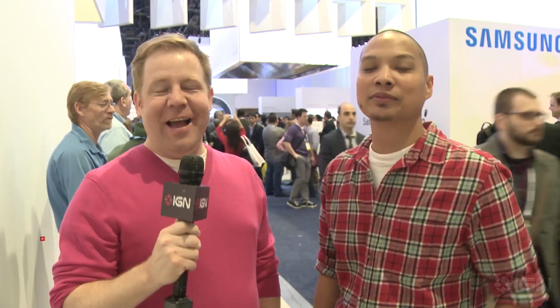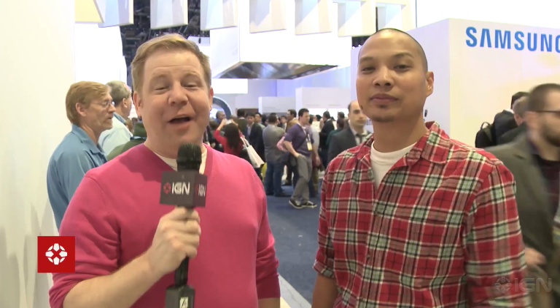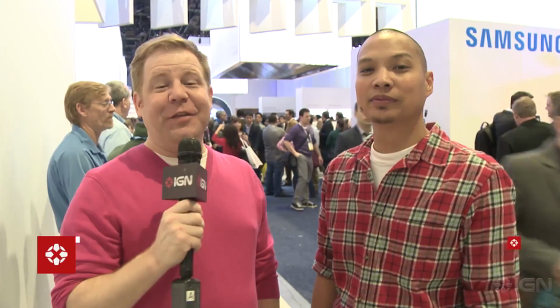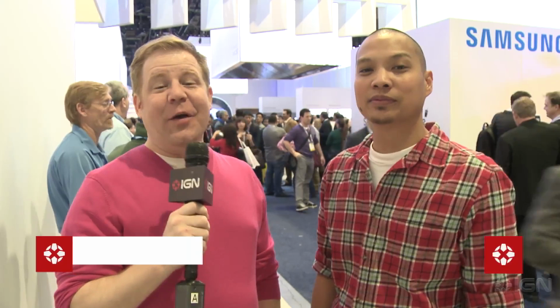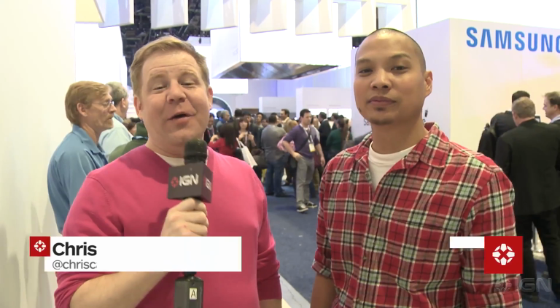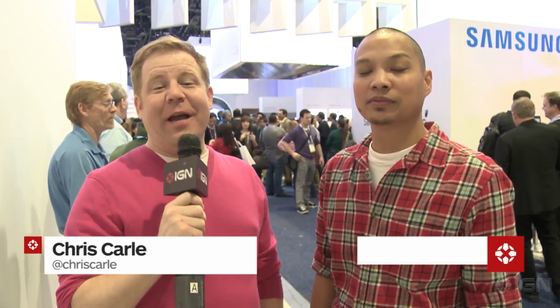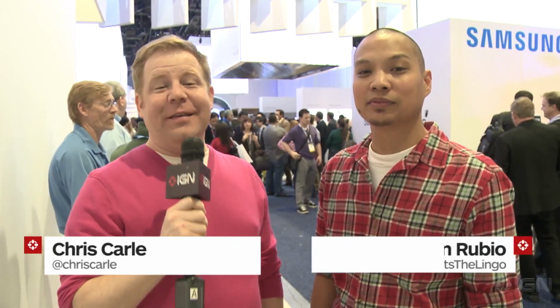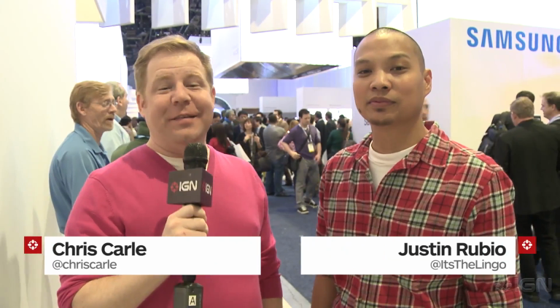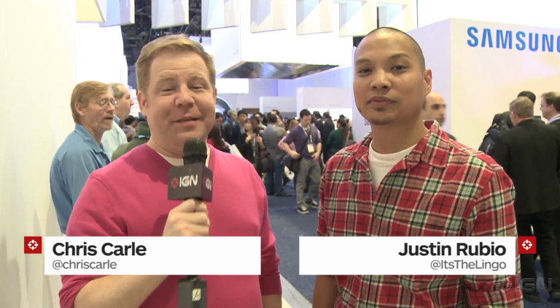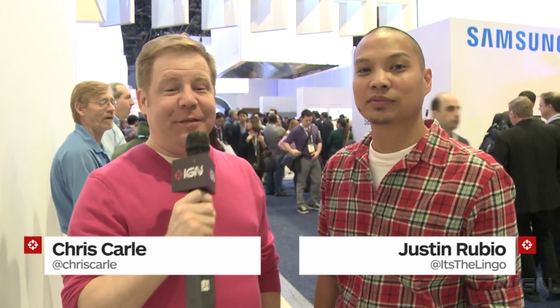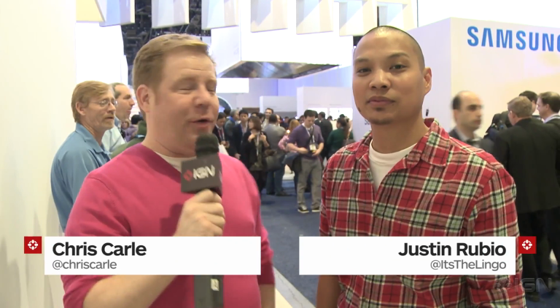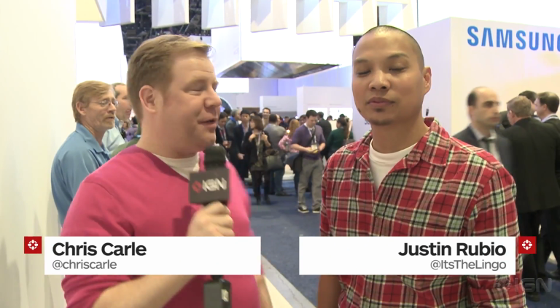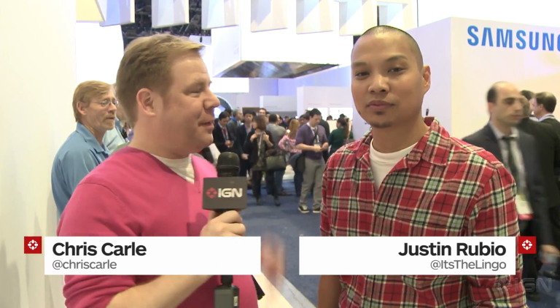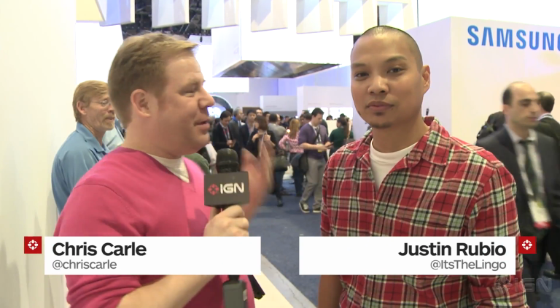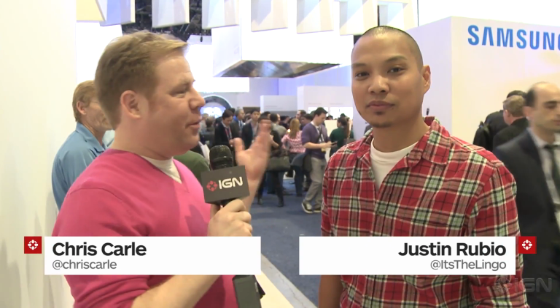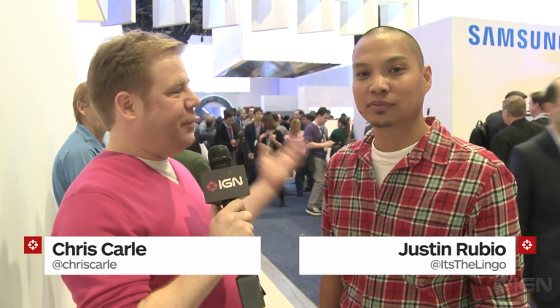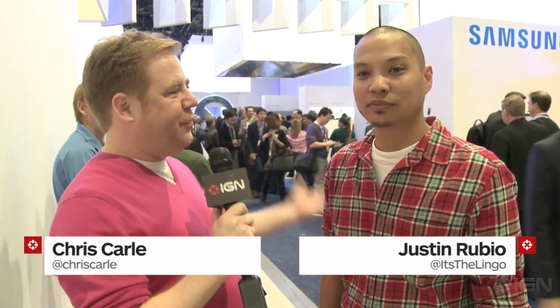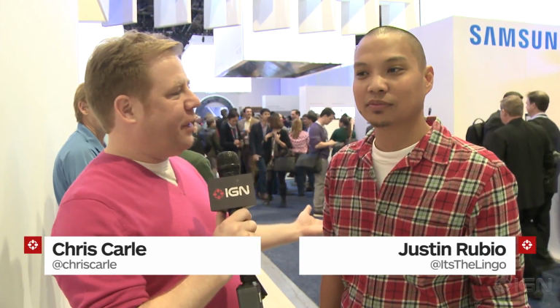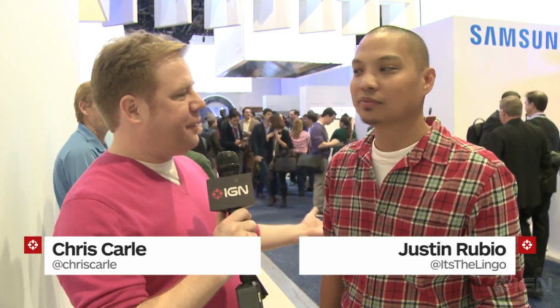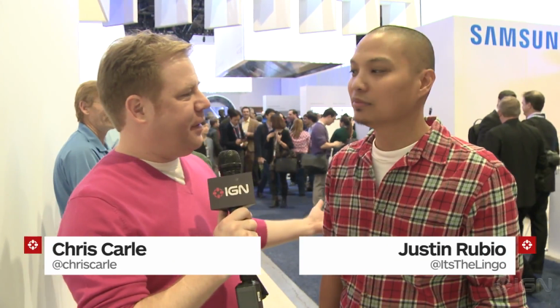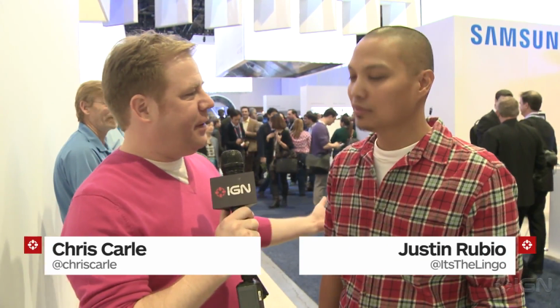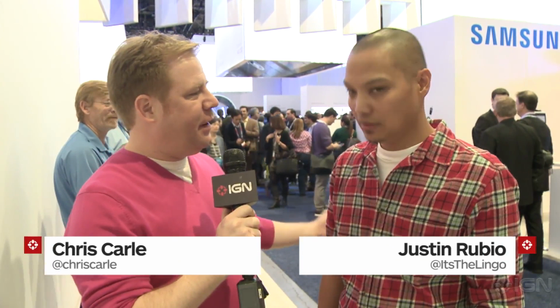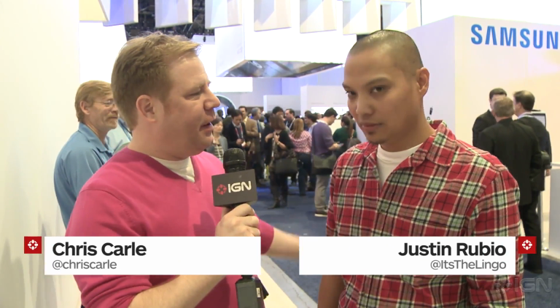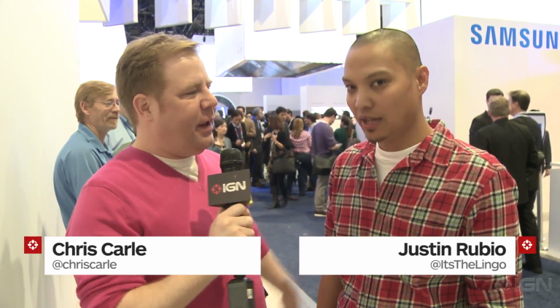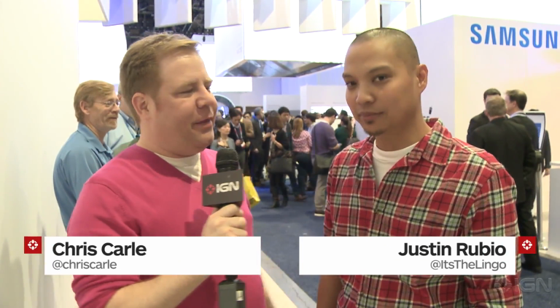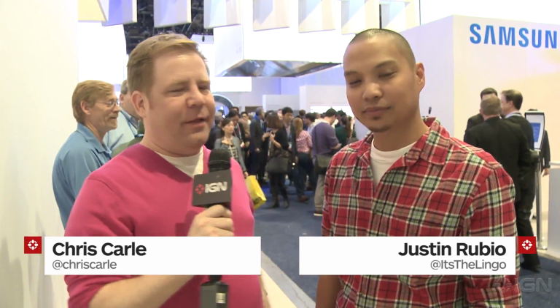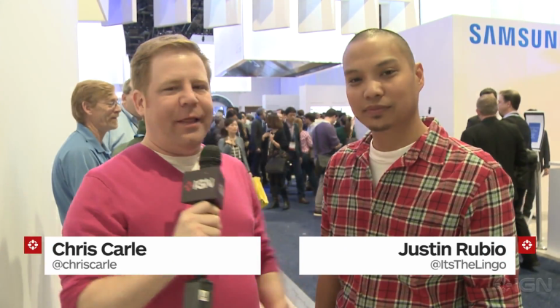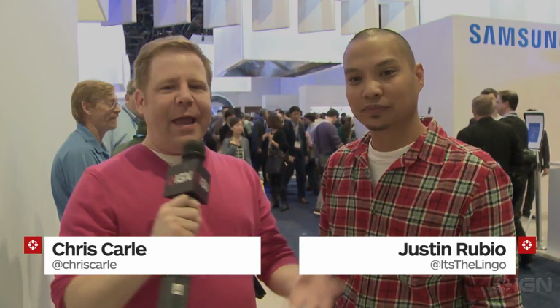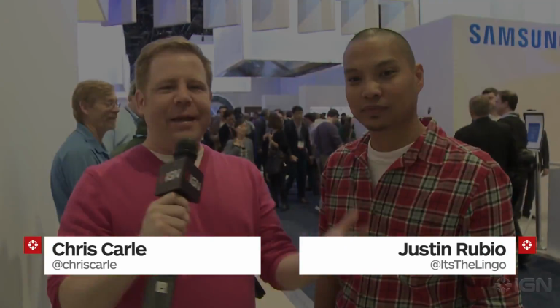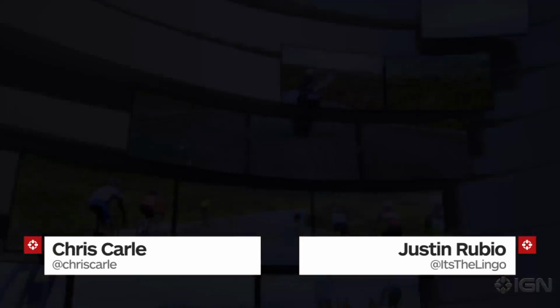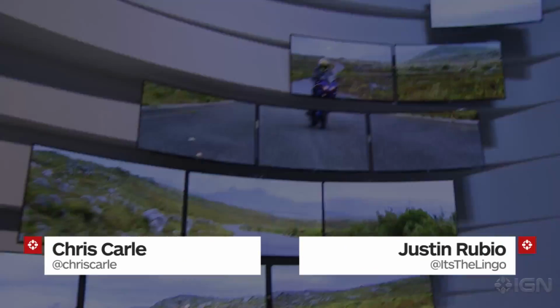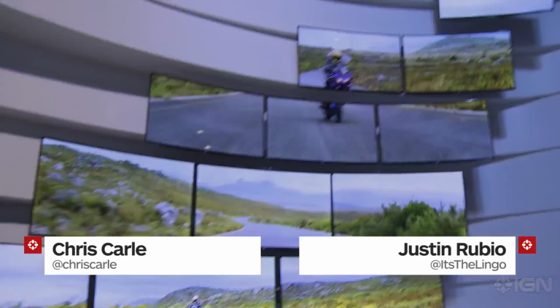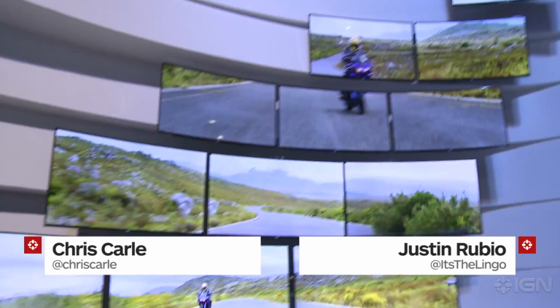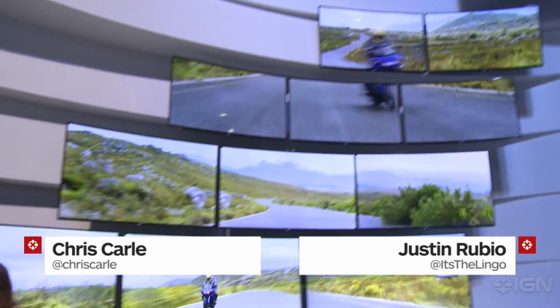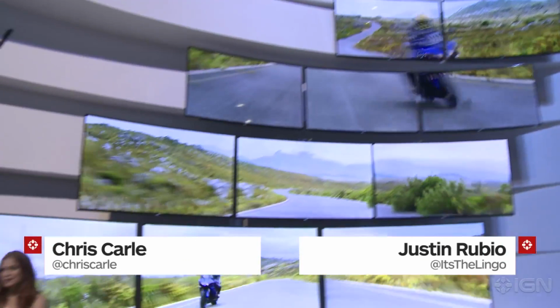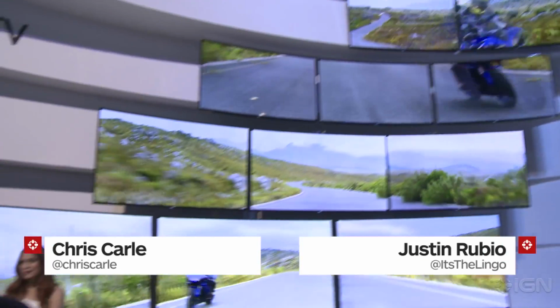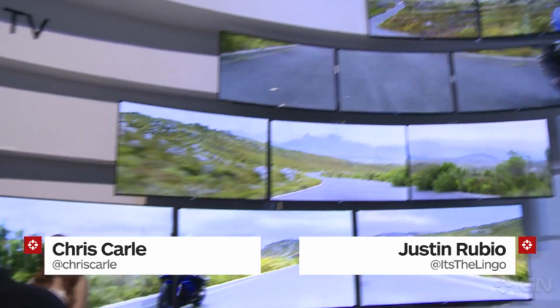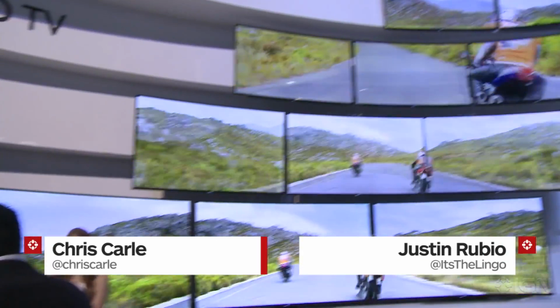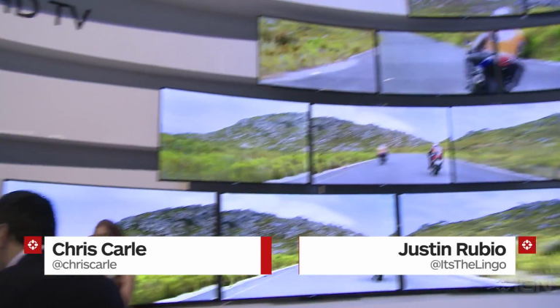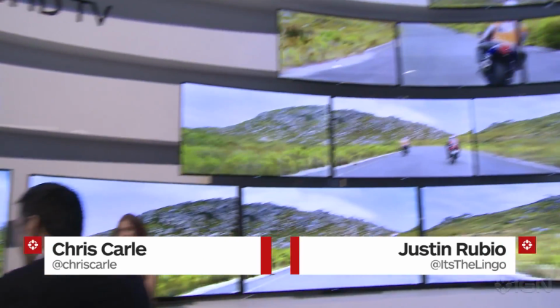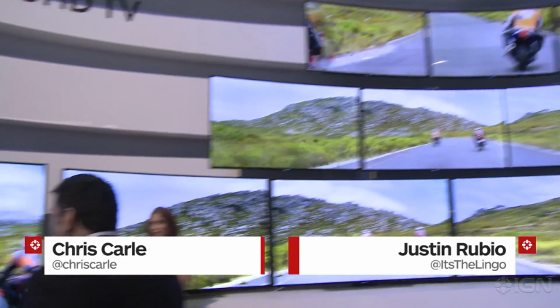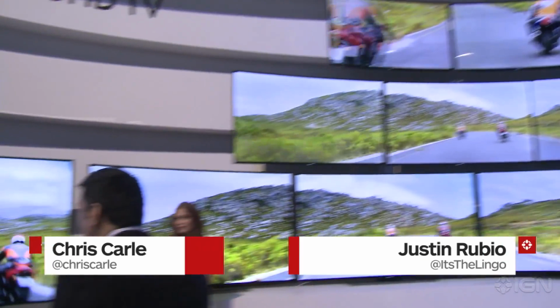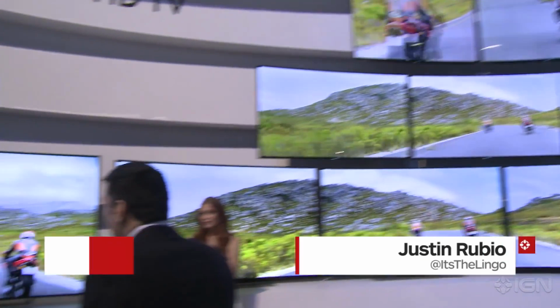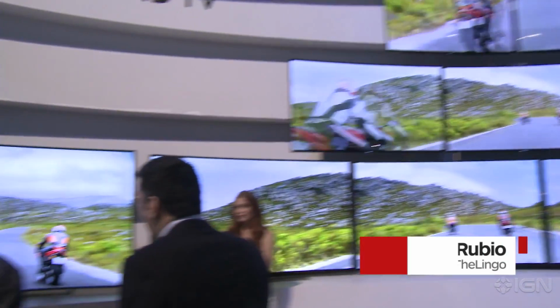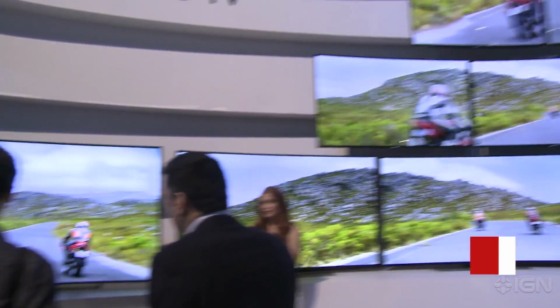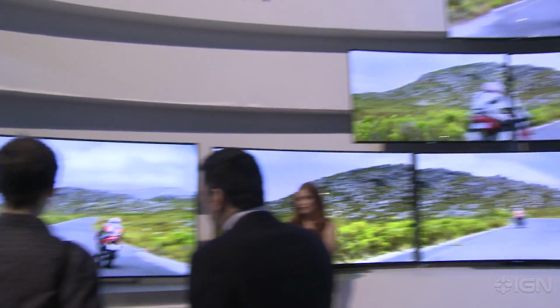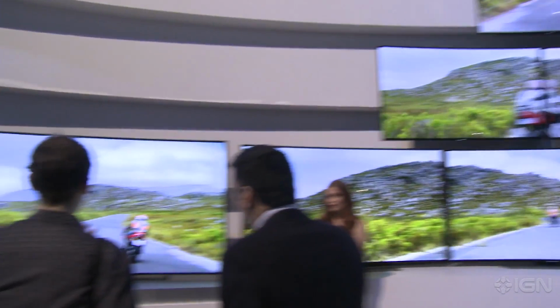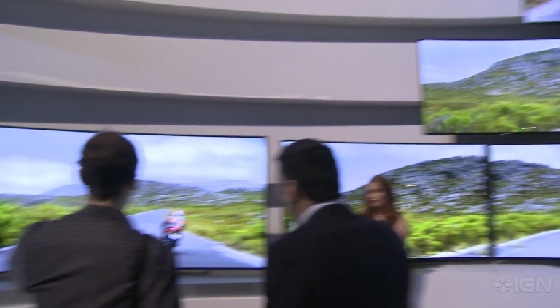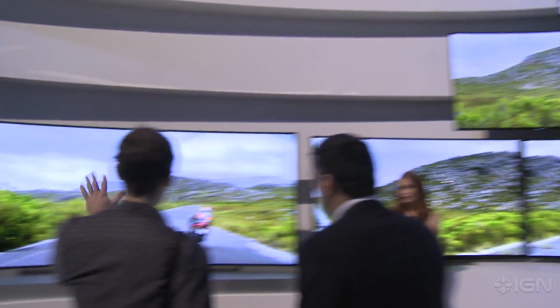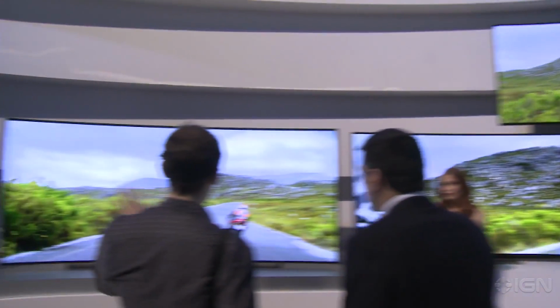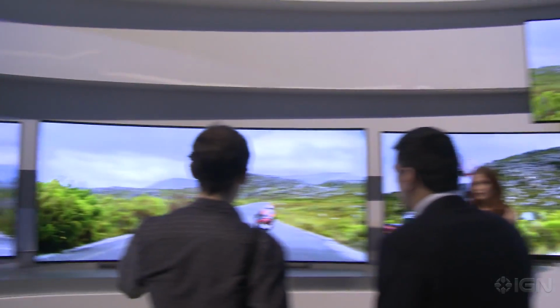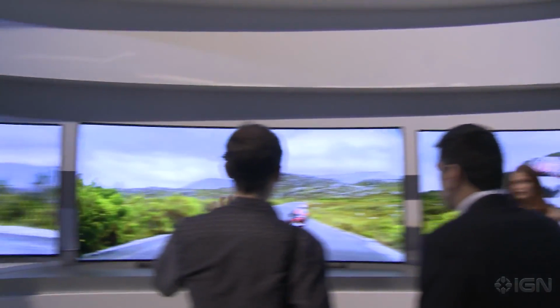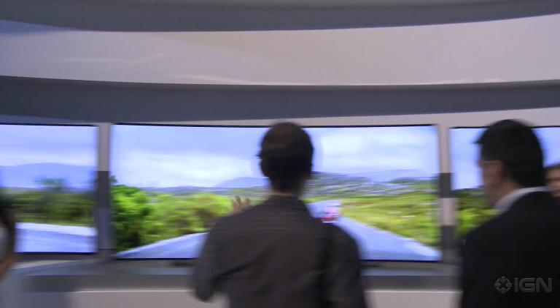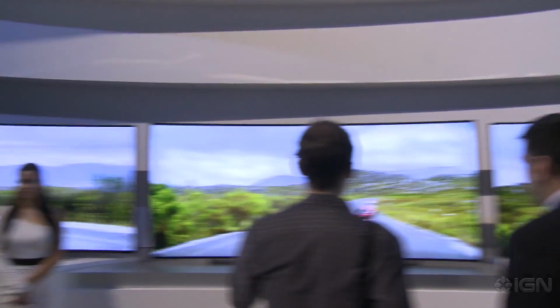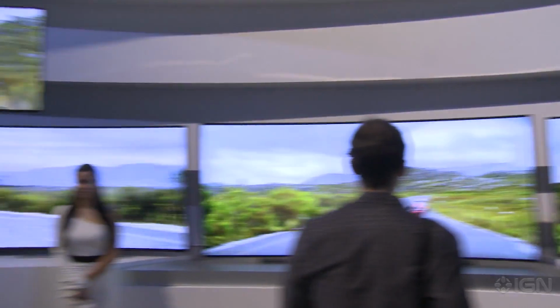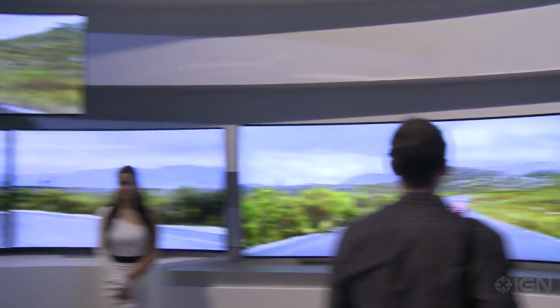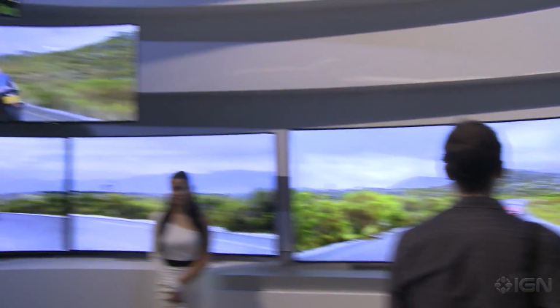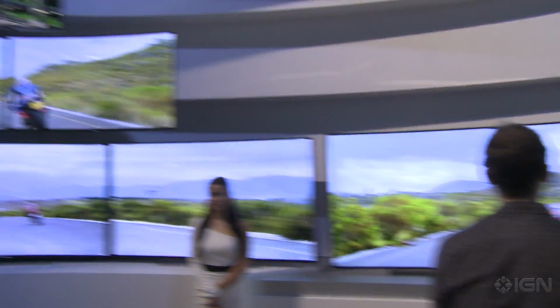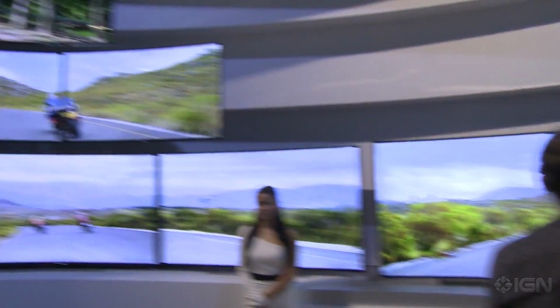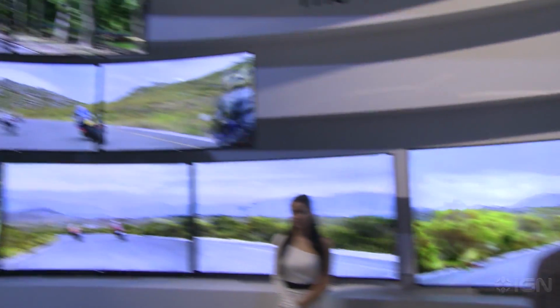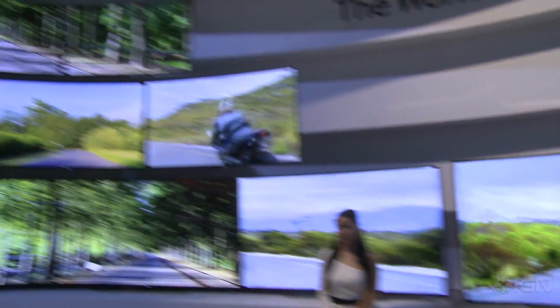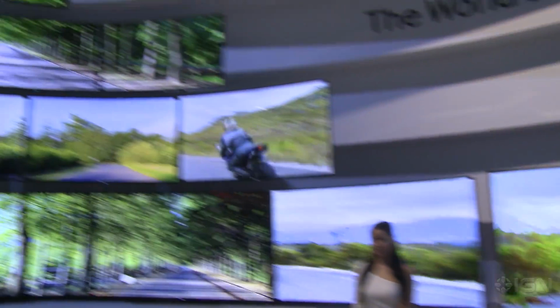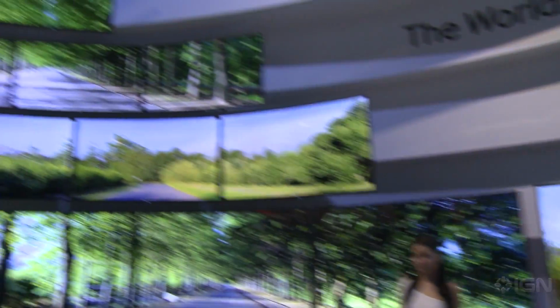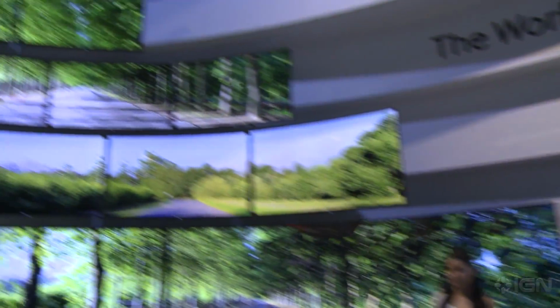How's it going, guys? This is Chris. I'm here with Justin in the land of TVs. We've just been to Samsung, and we've seen some pretty amazing stuff.